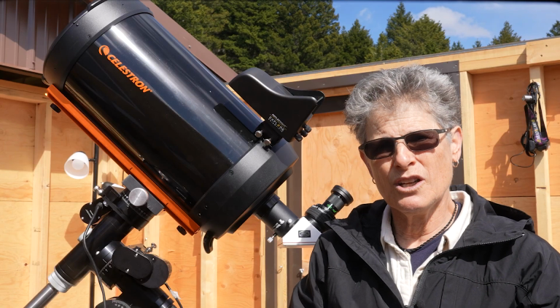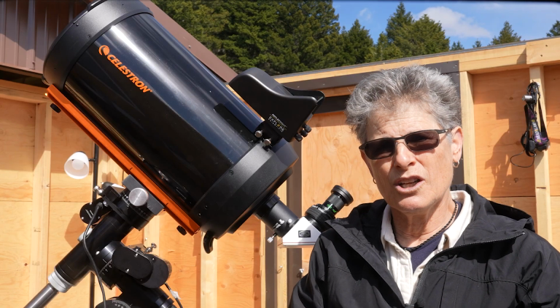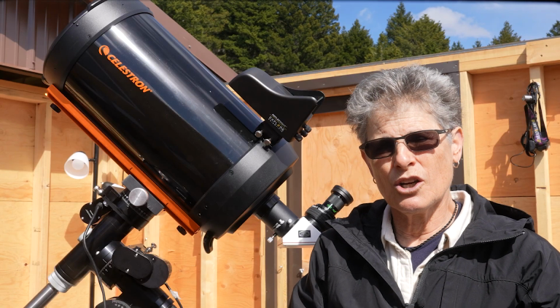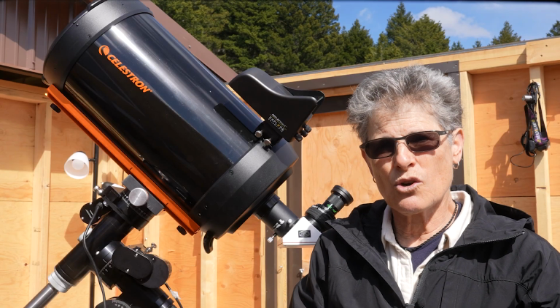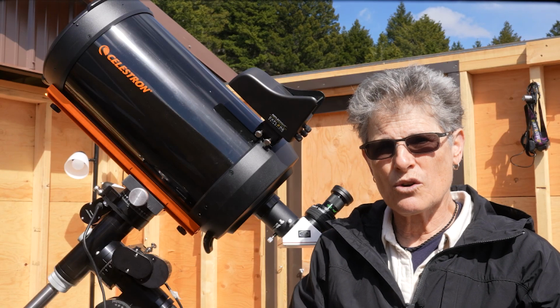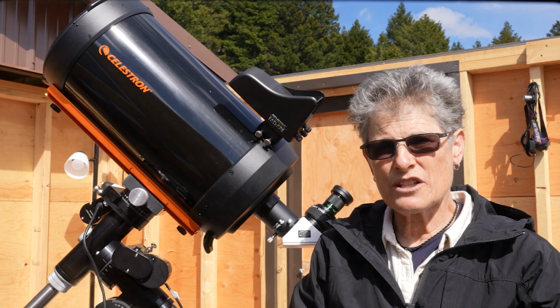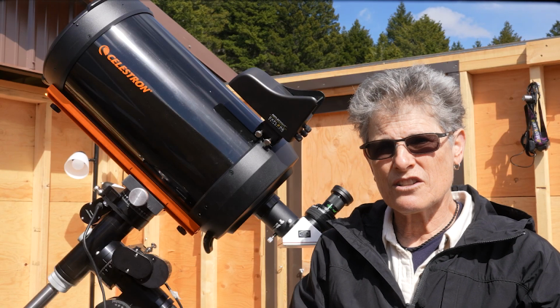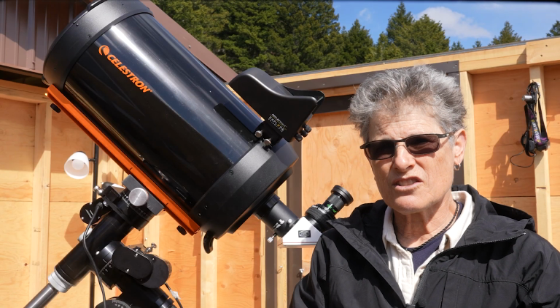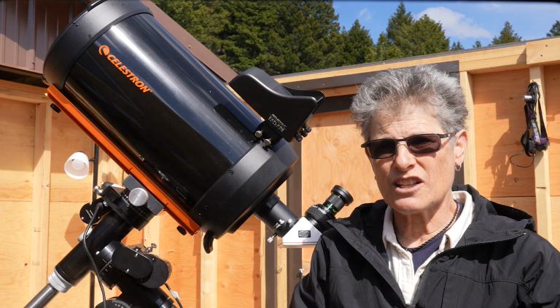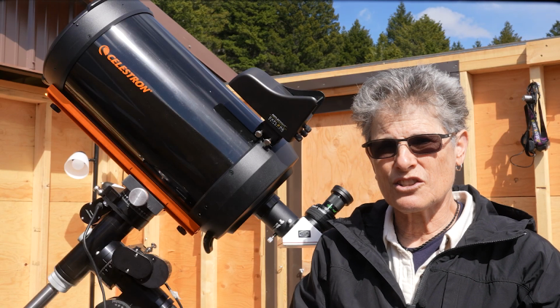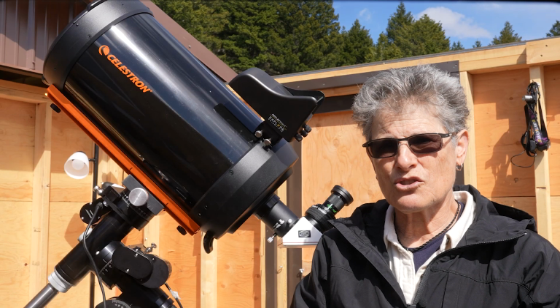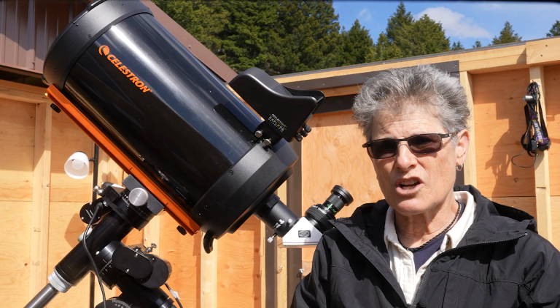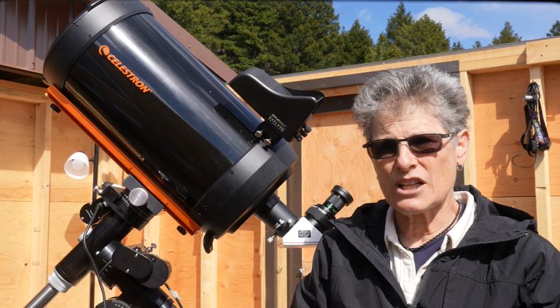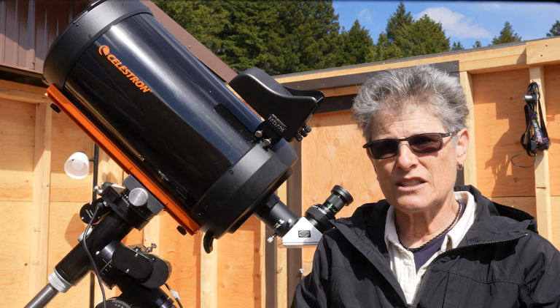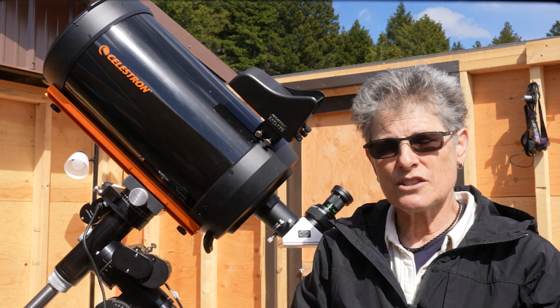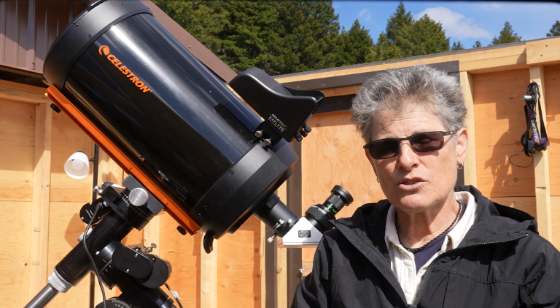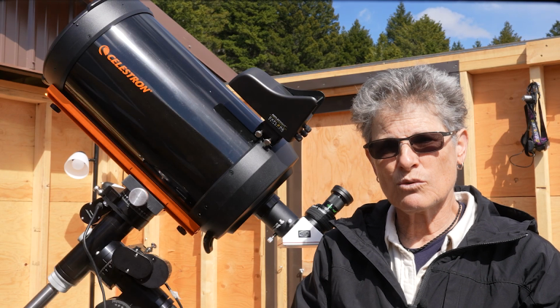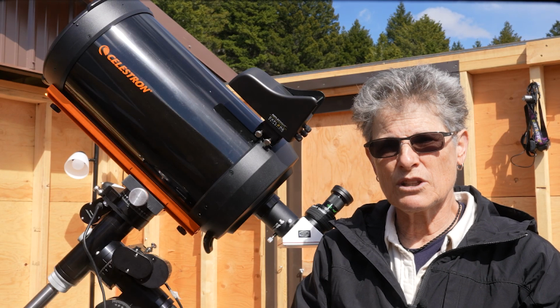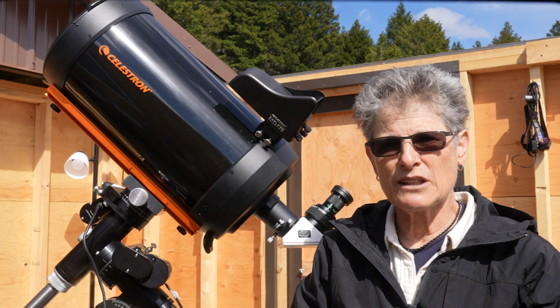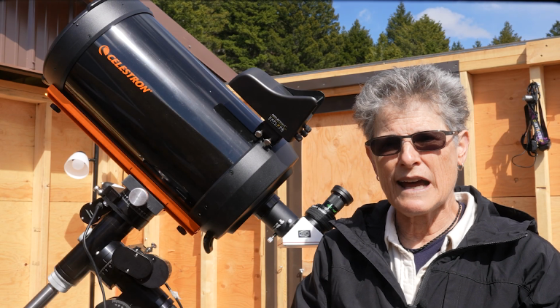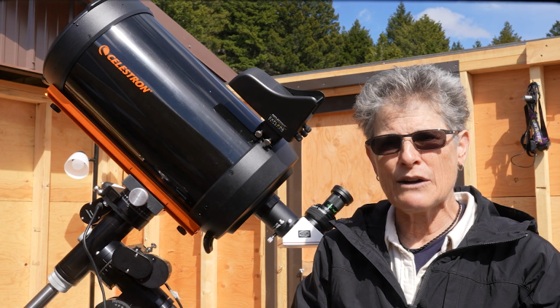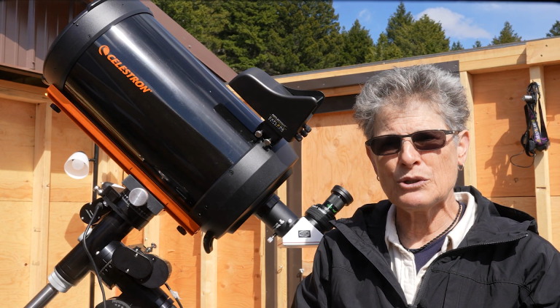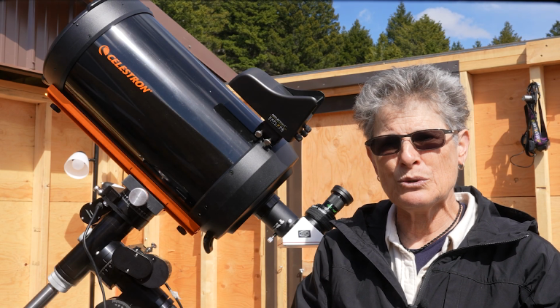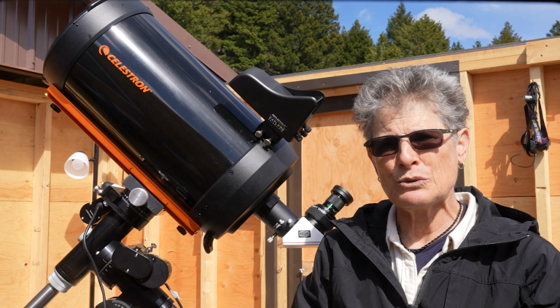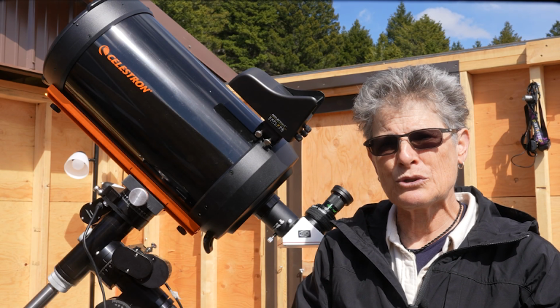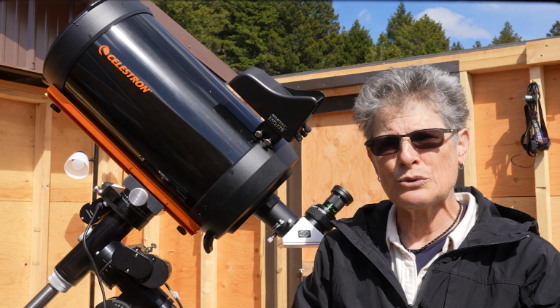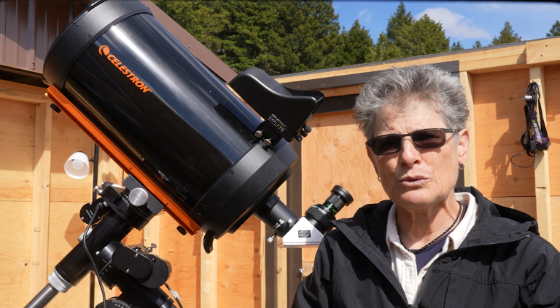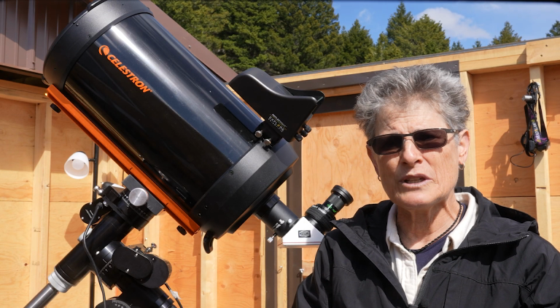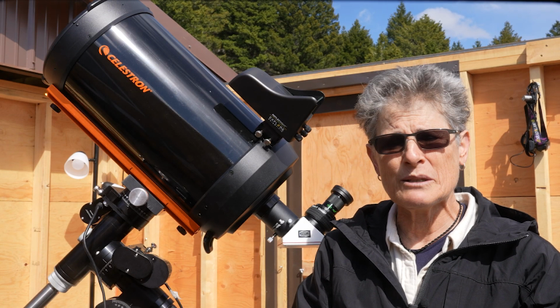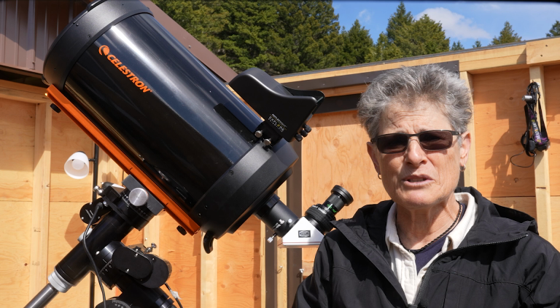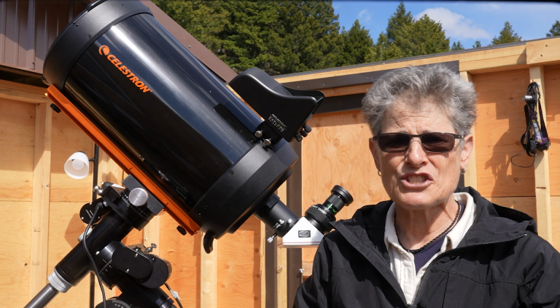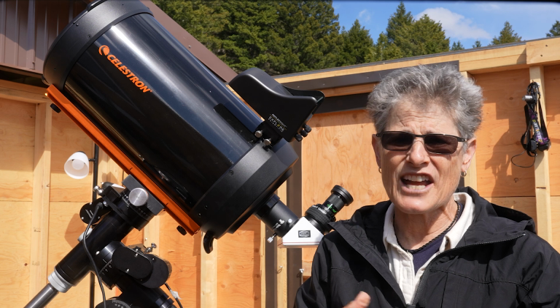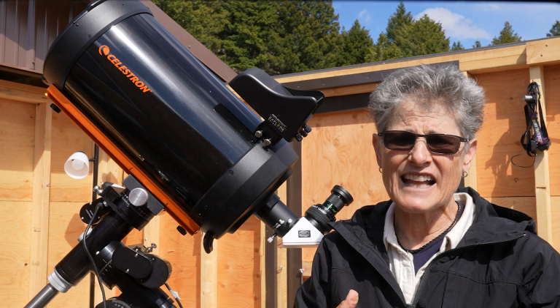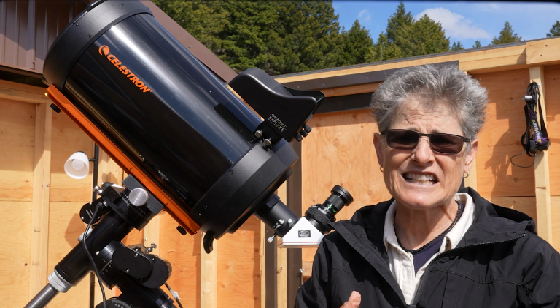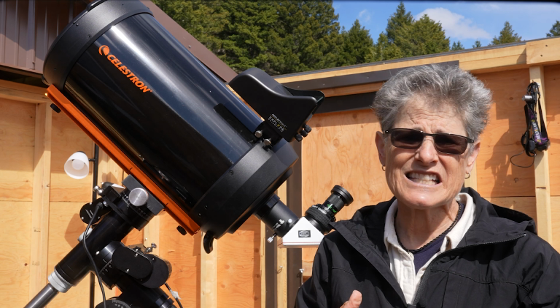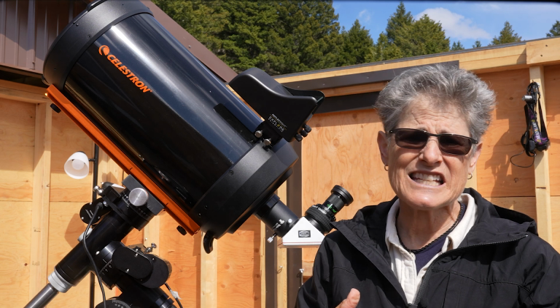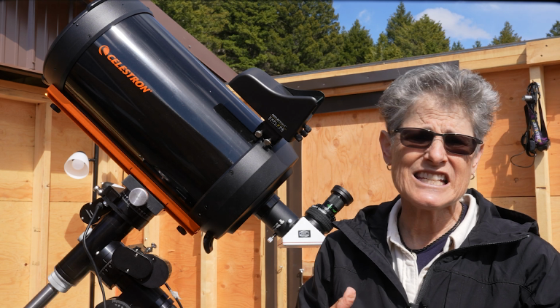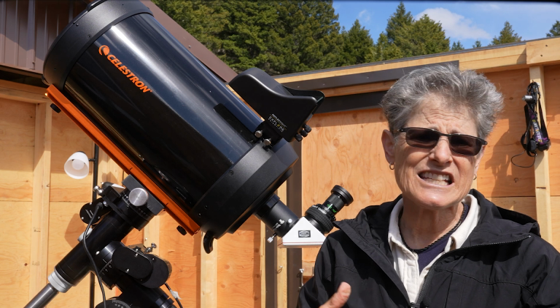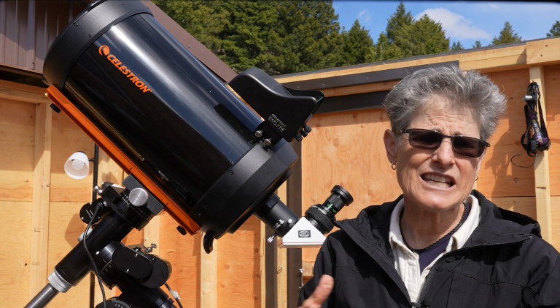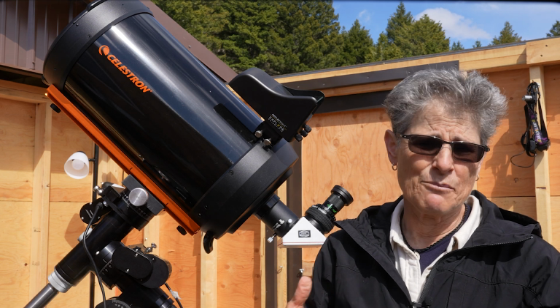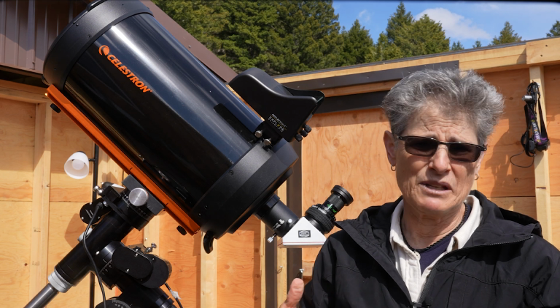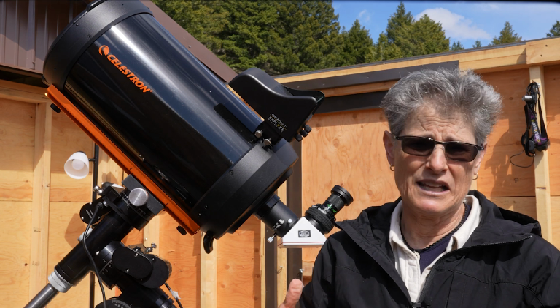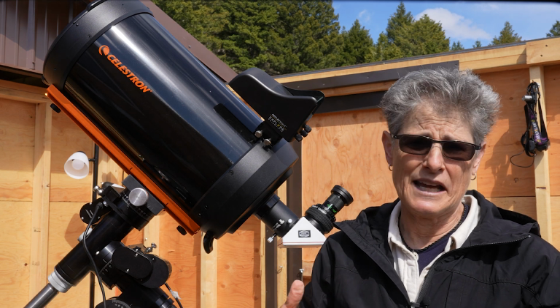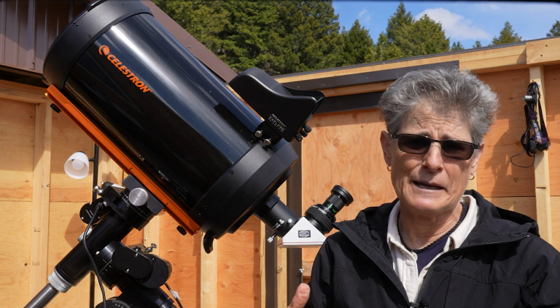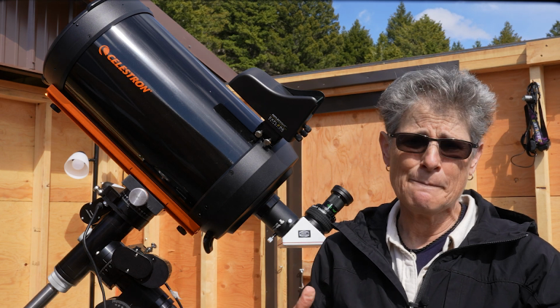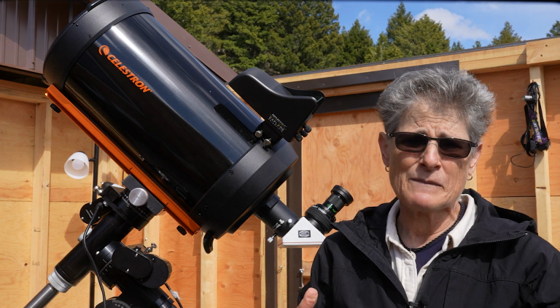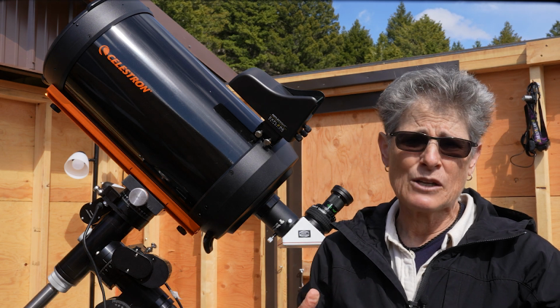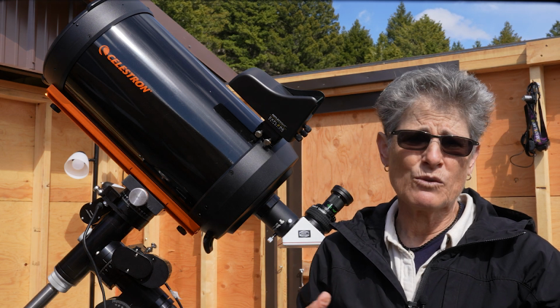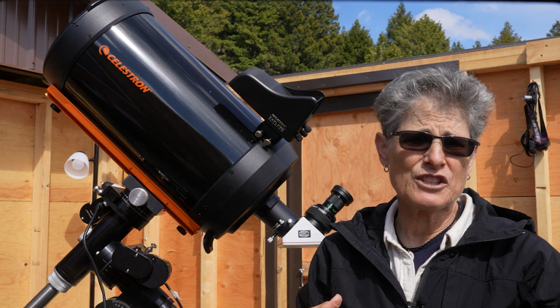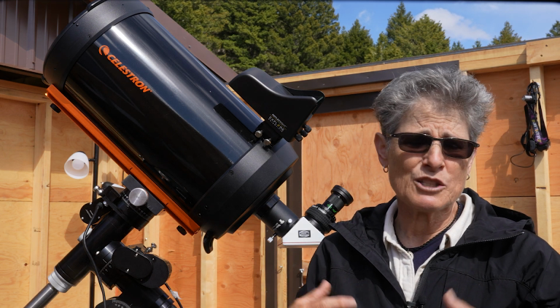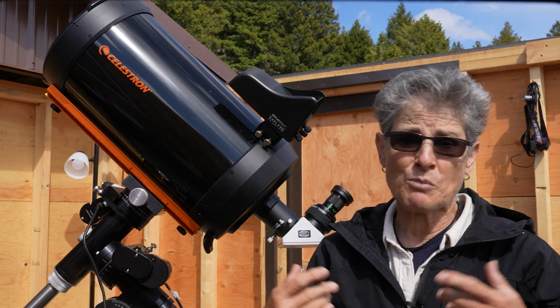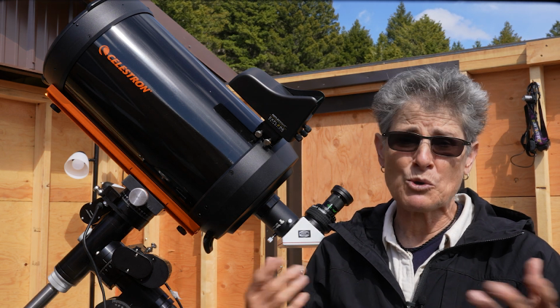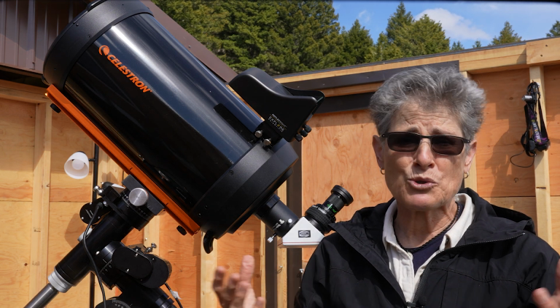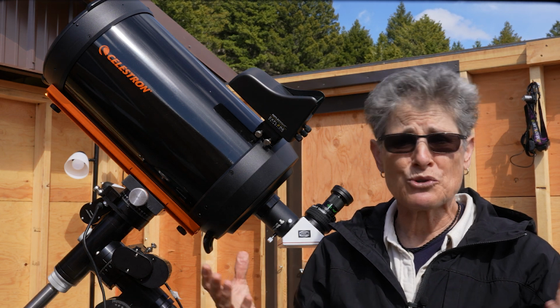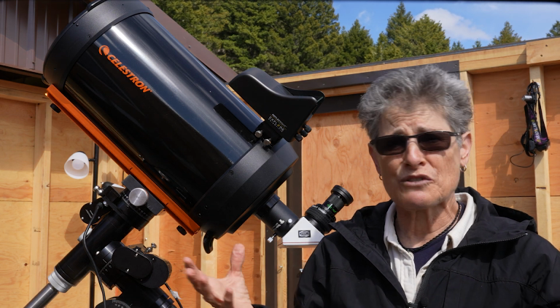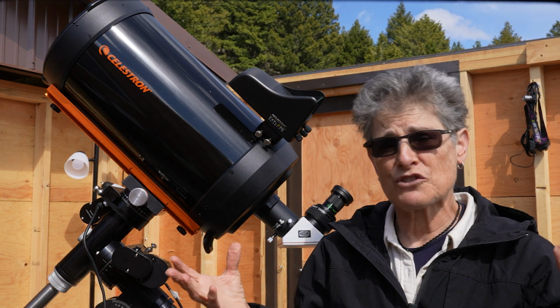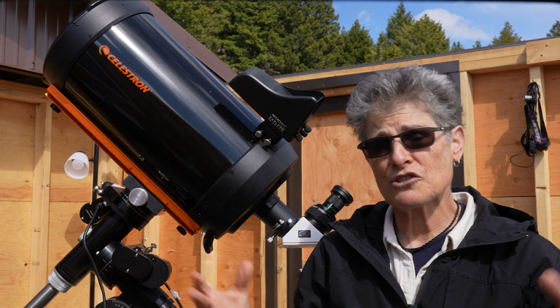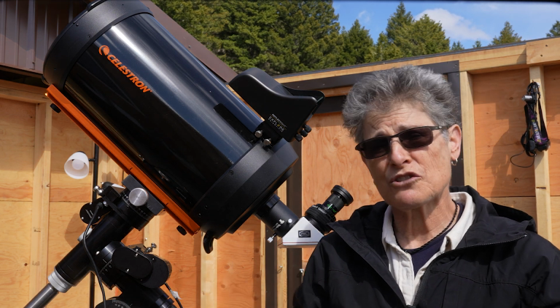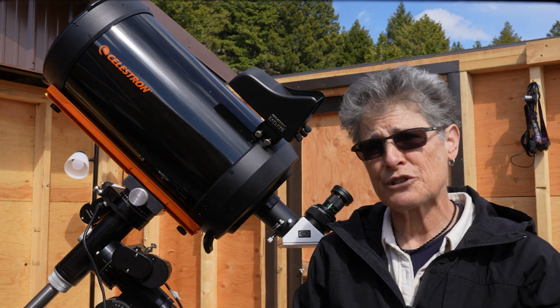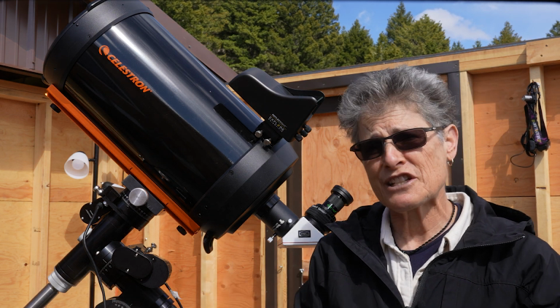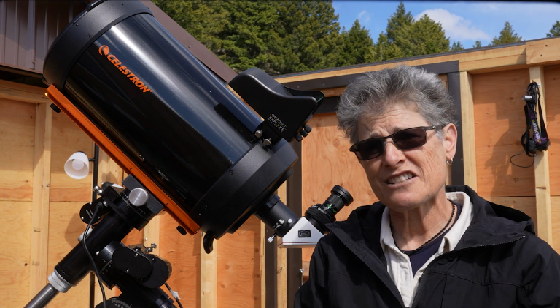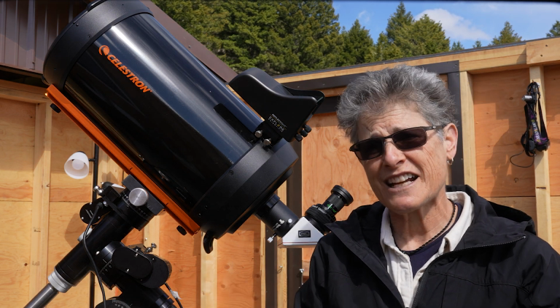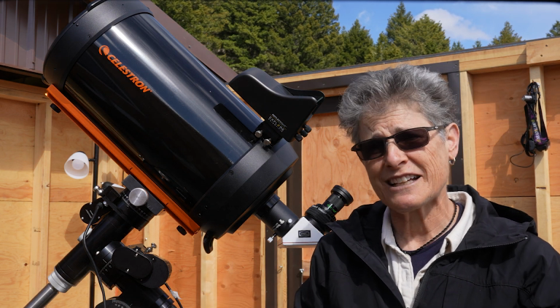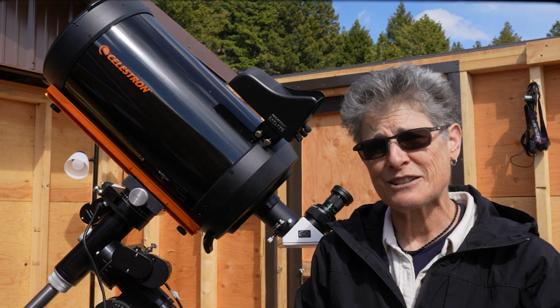According to Celestron, this will allow you to image galaxies and nebulae with exposures of just 30 seconds.